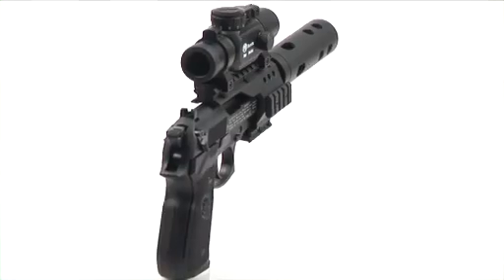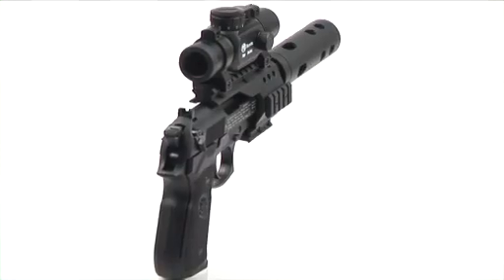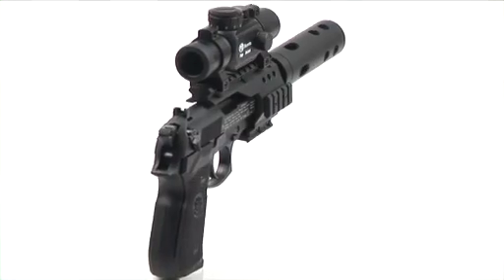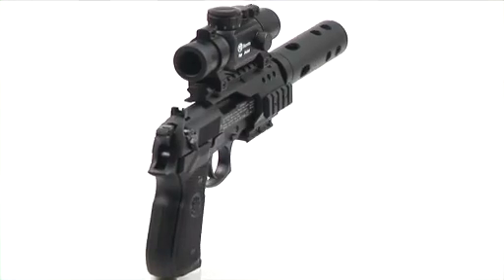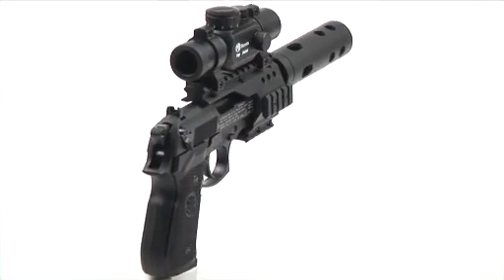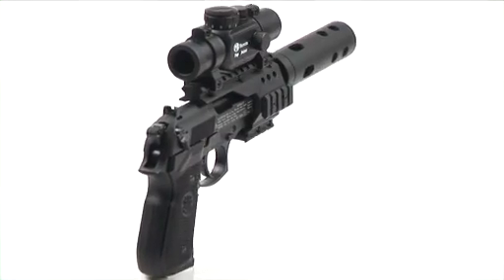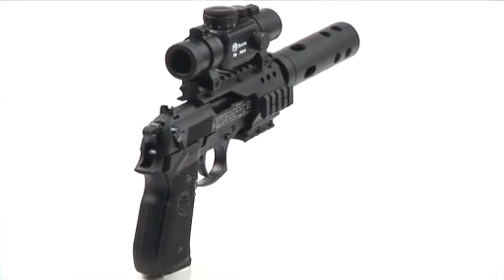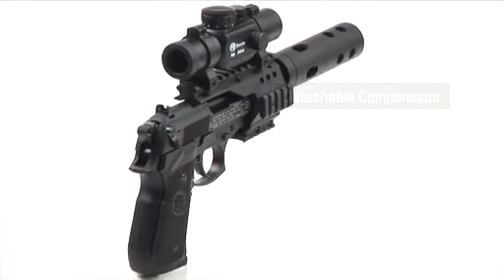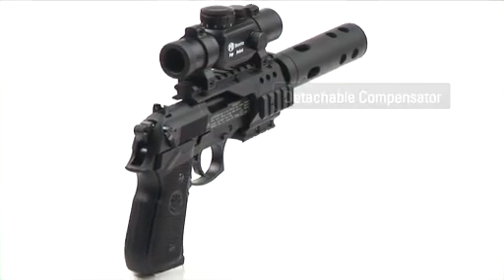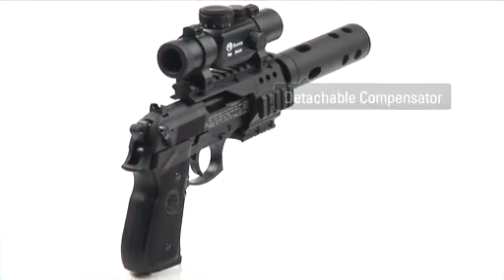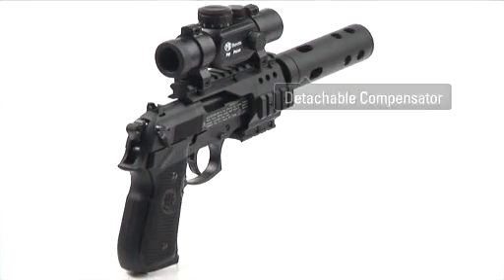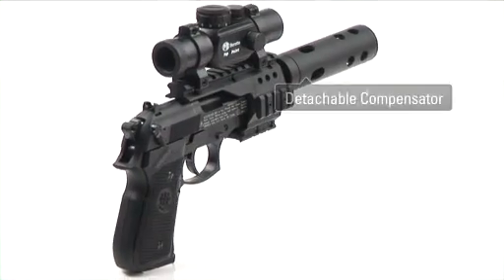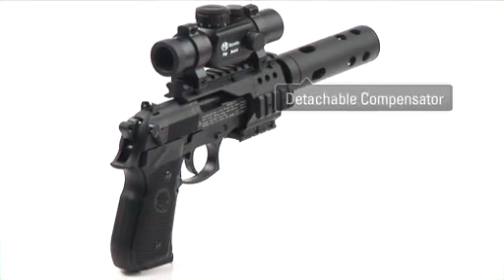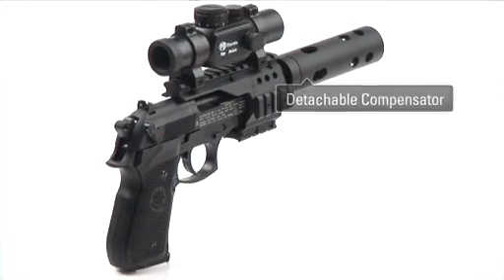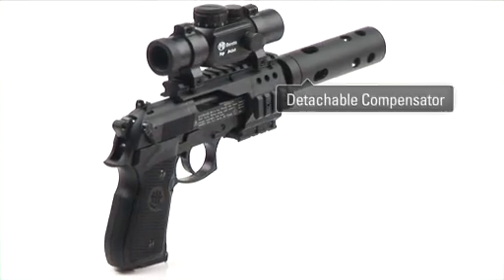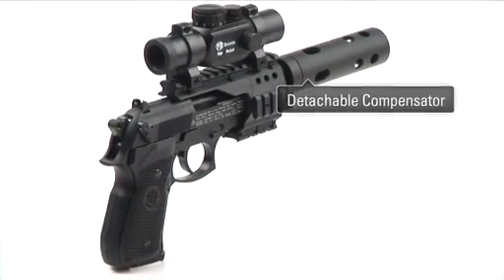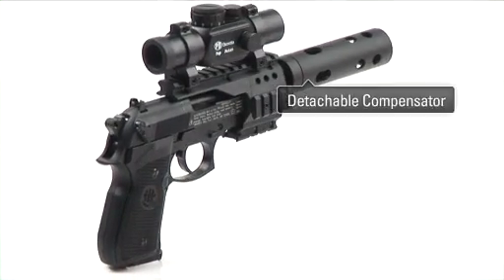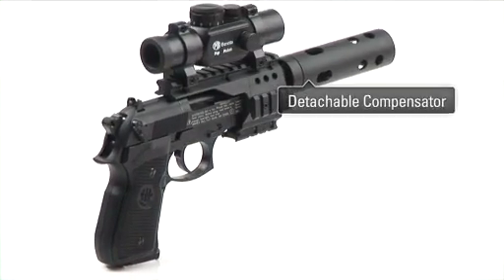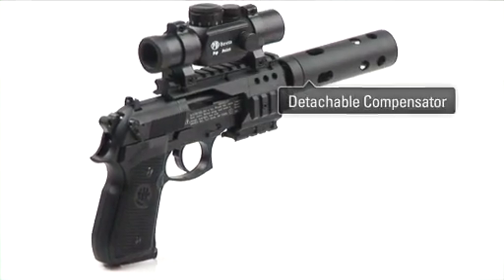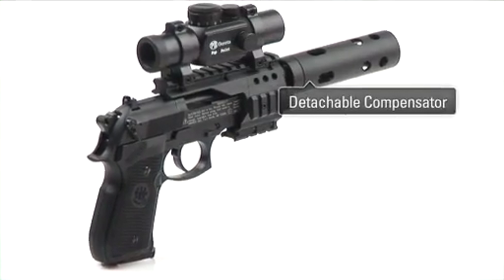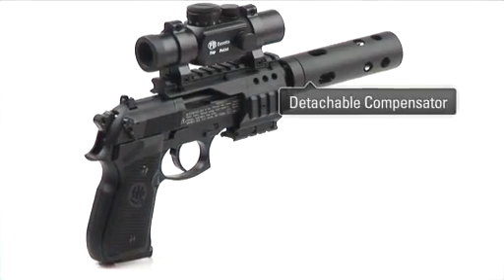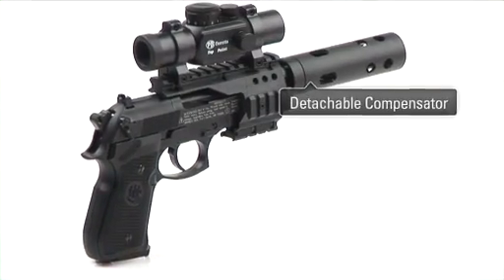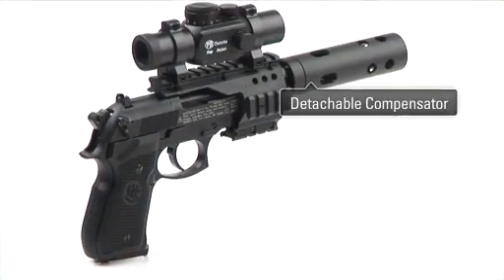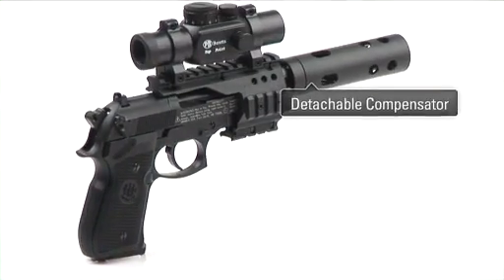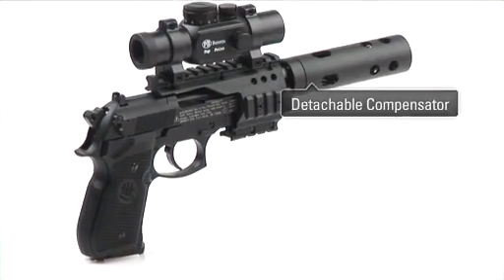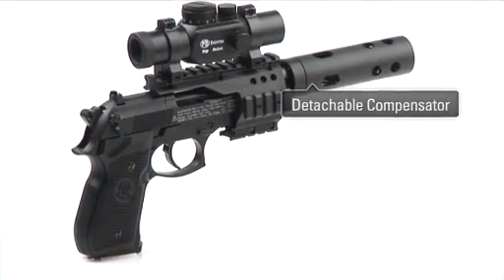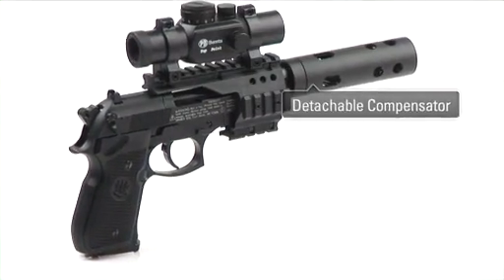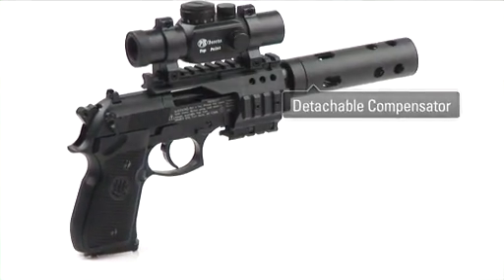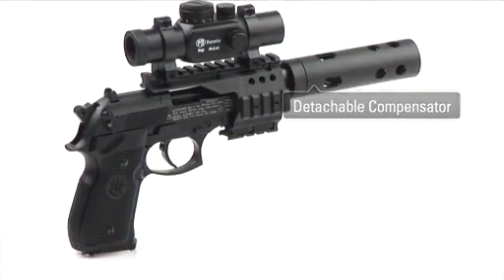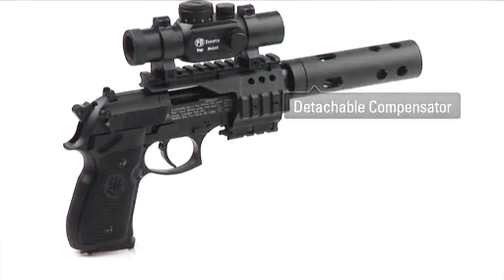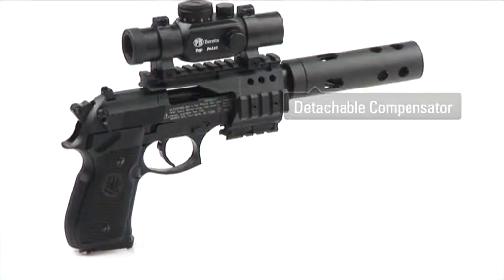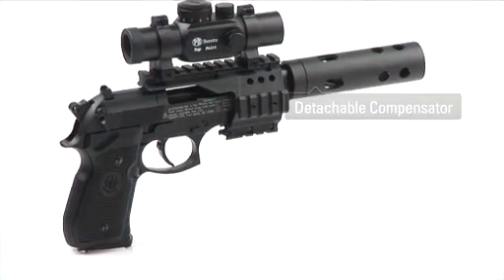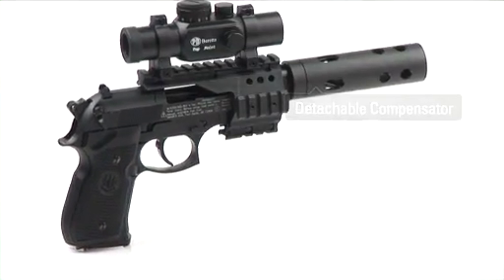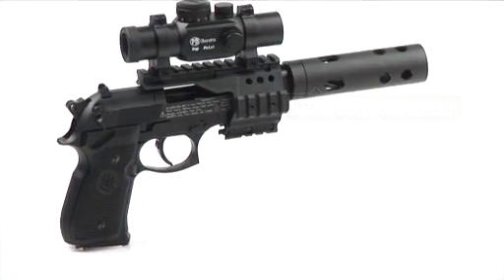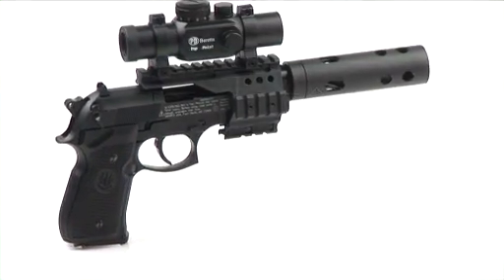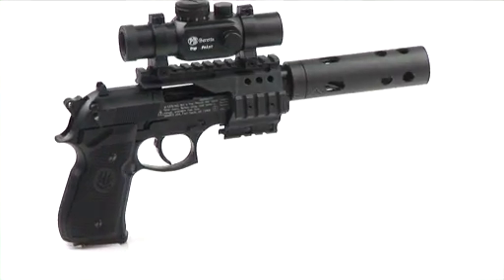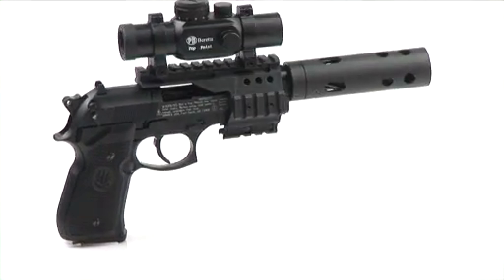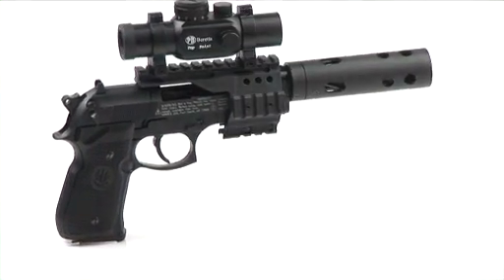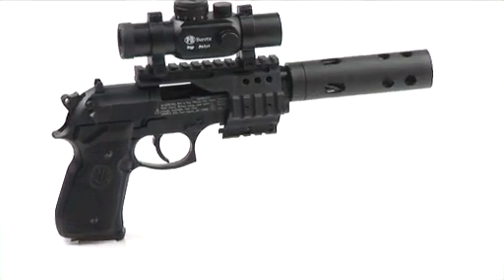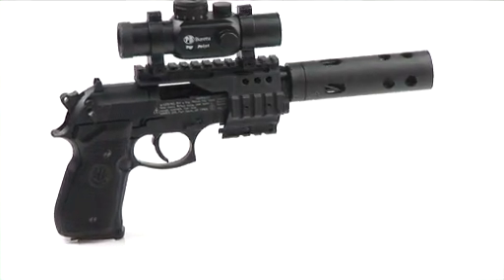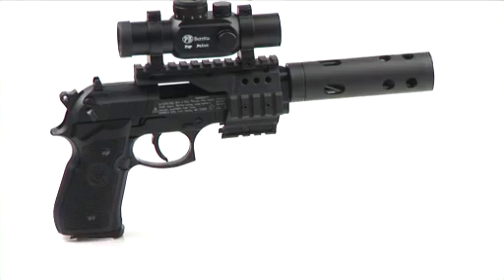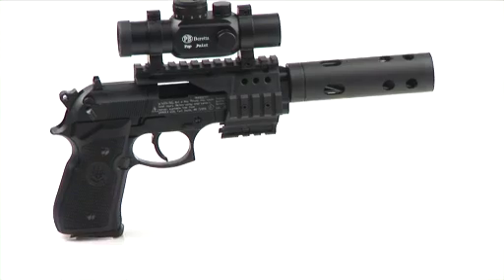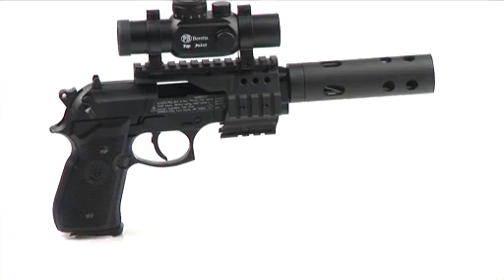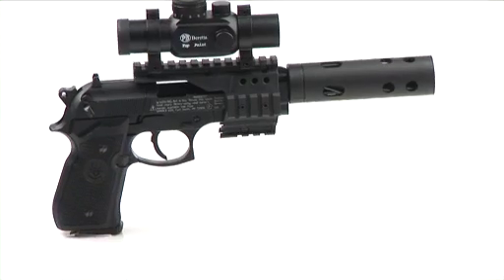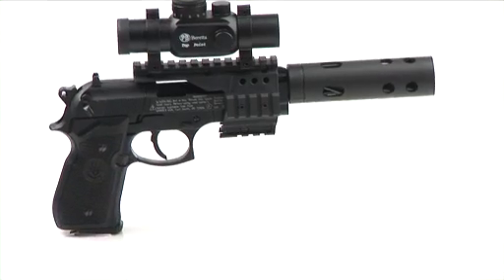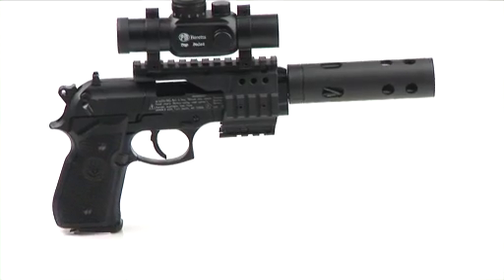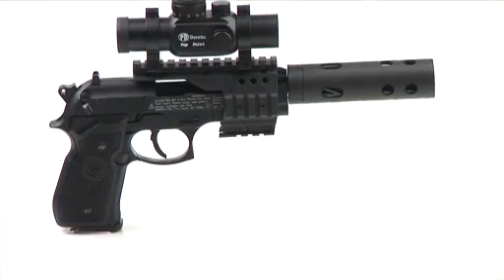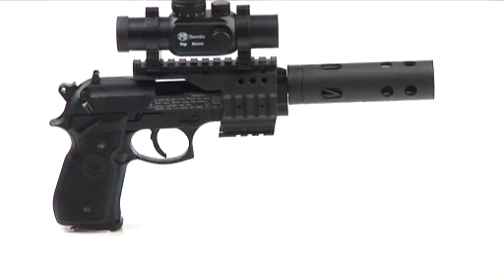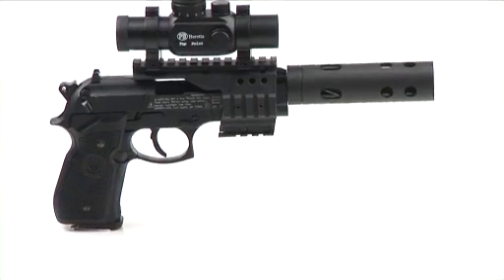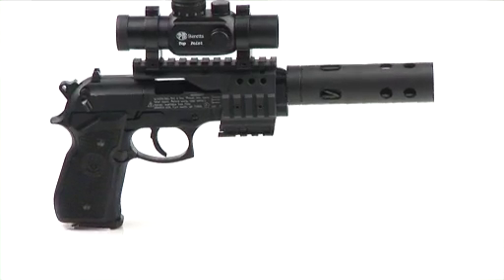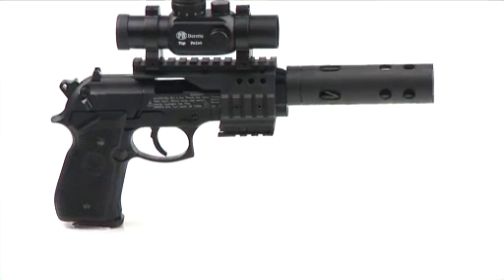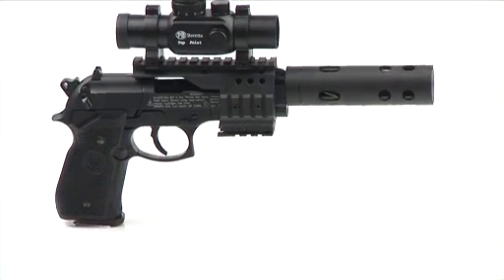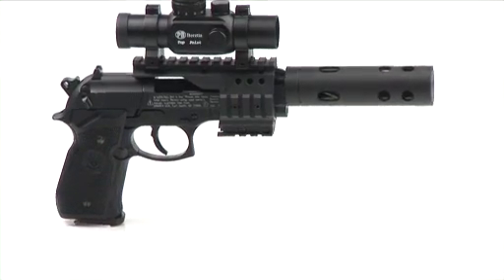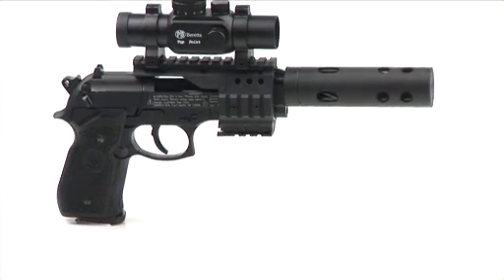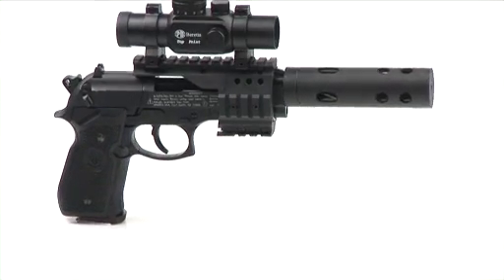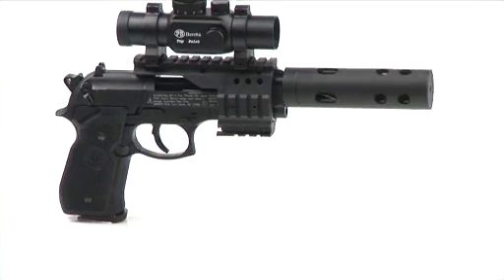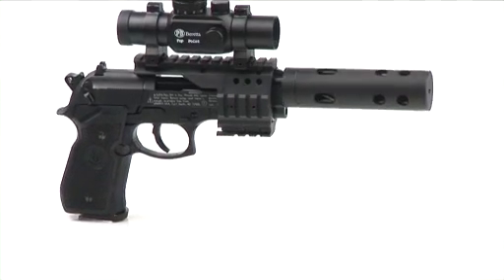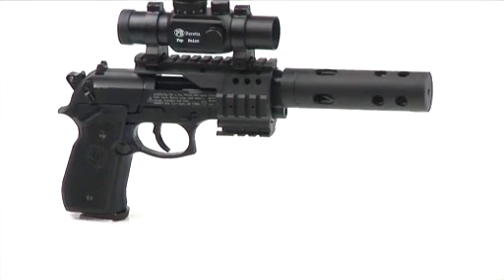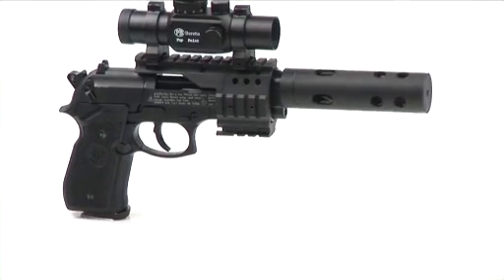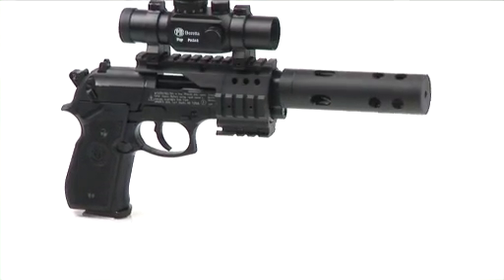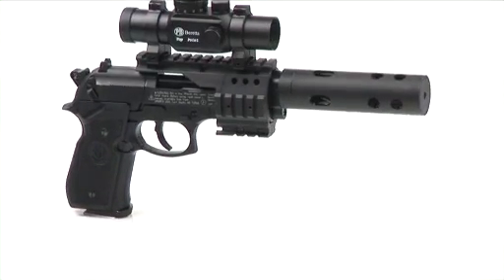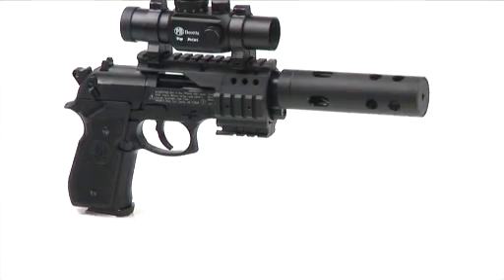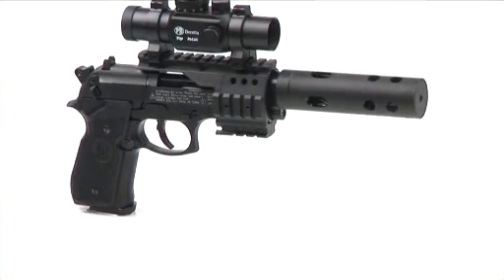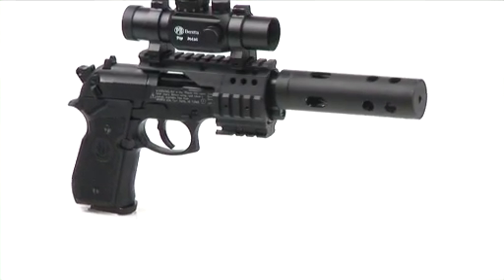The gun also includes a newly designed detachable compensator, a foam-lined hard case, and two rotary magazines.